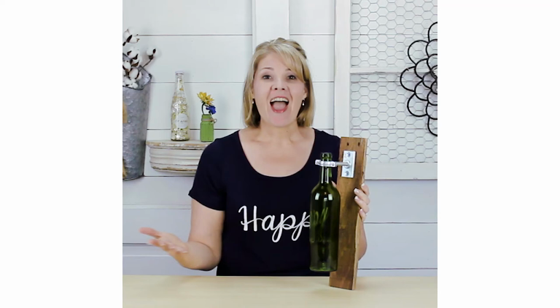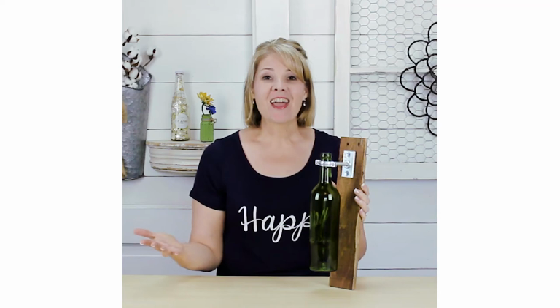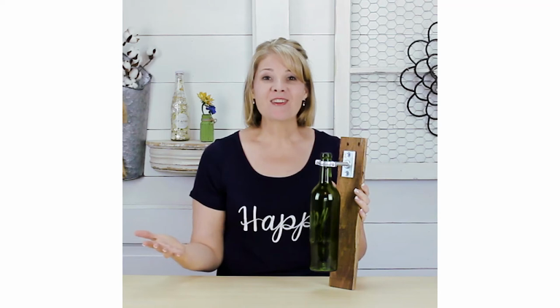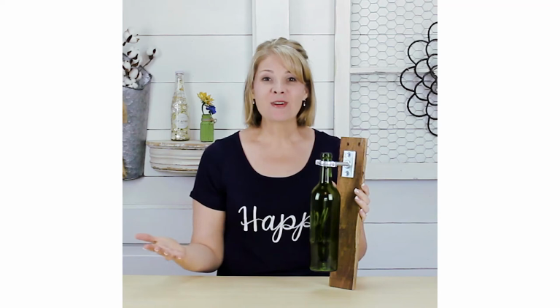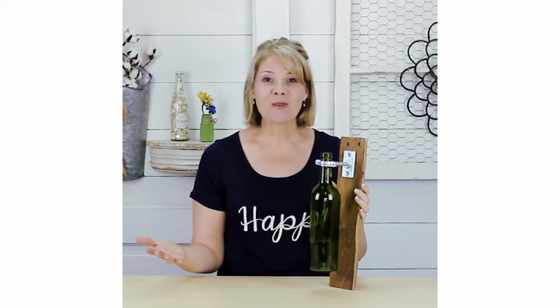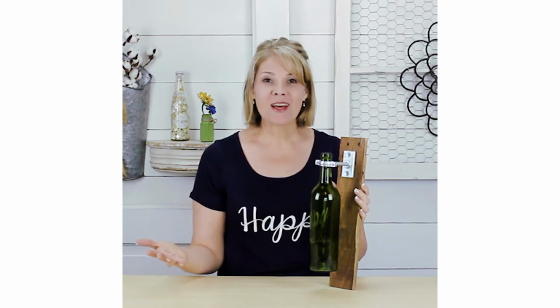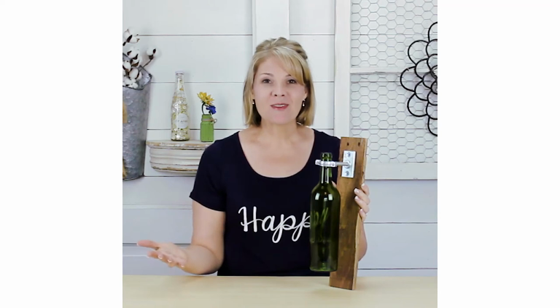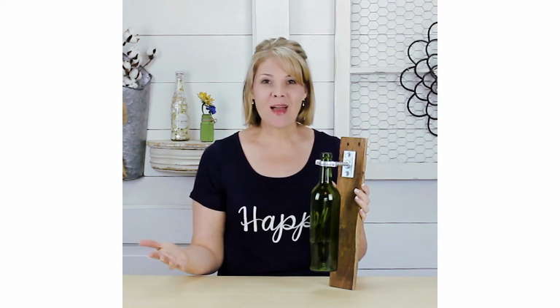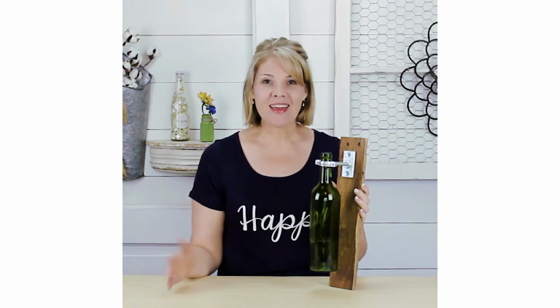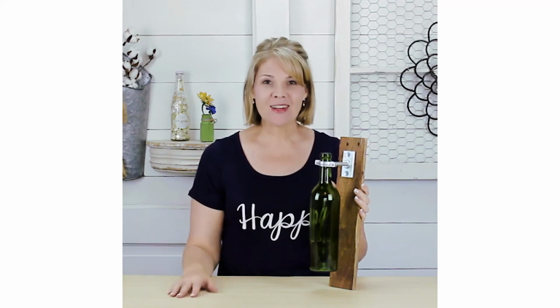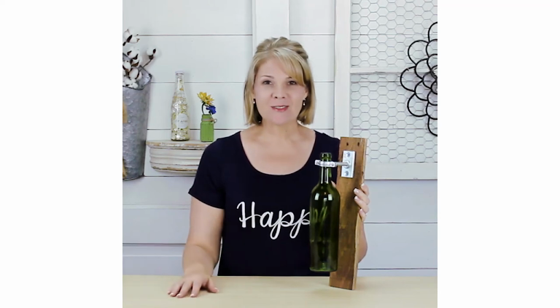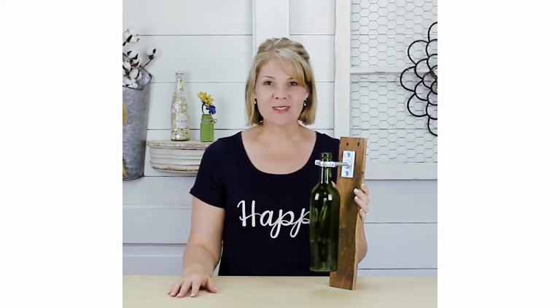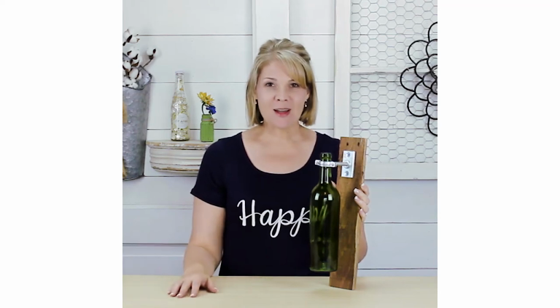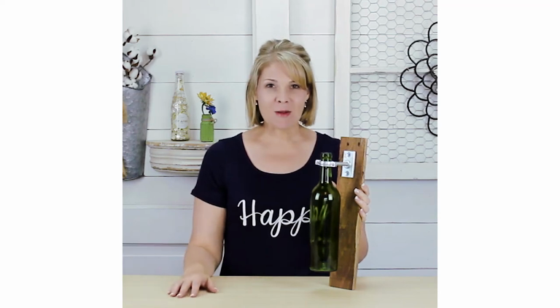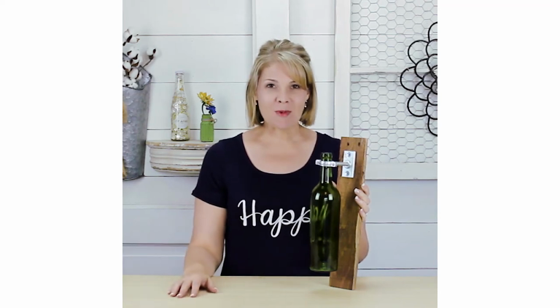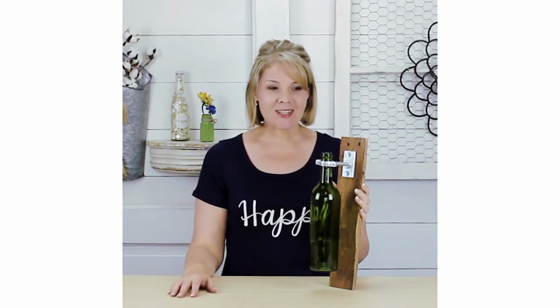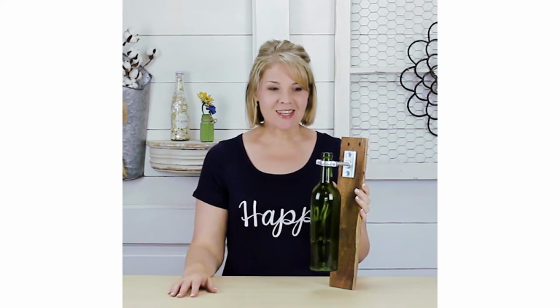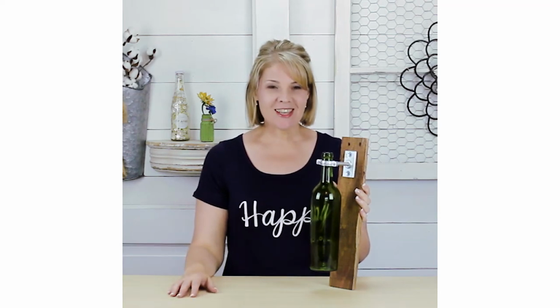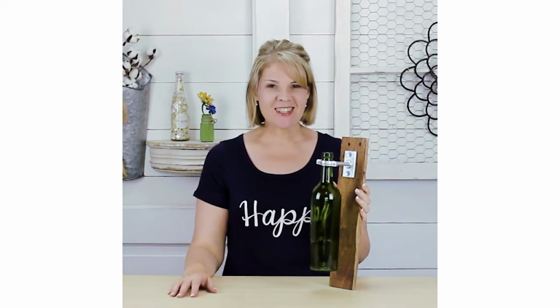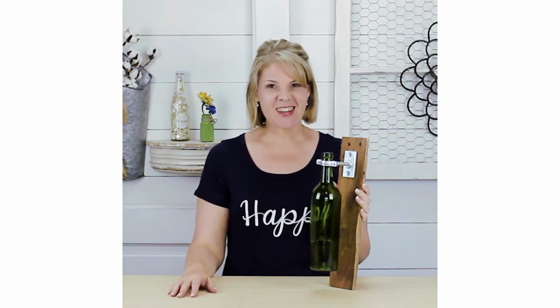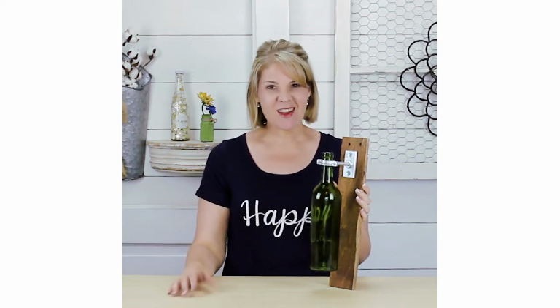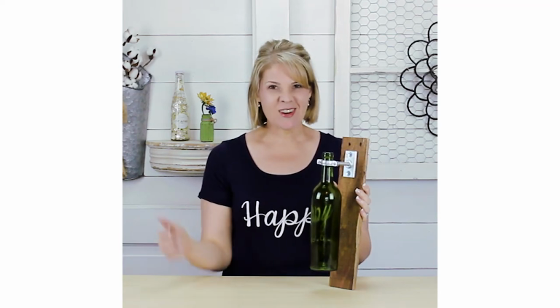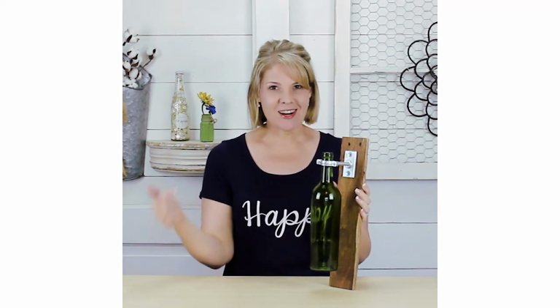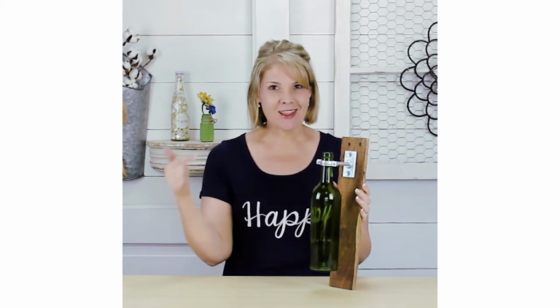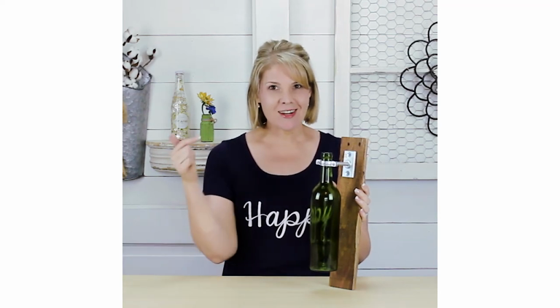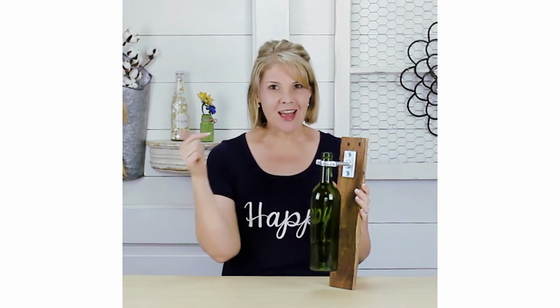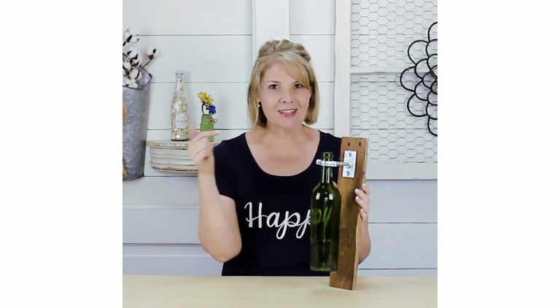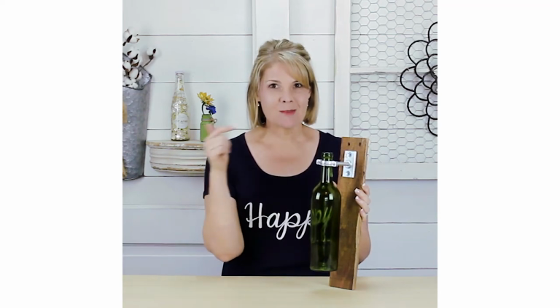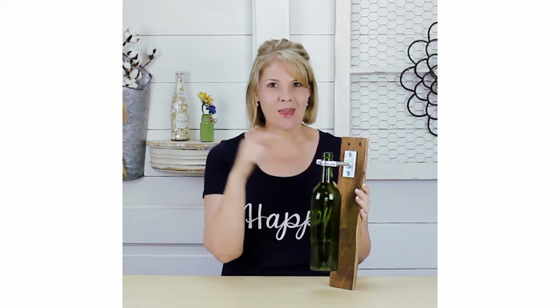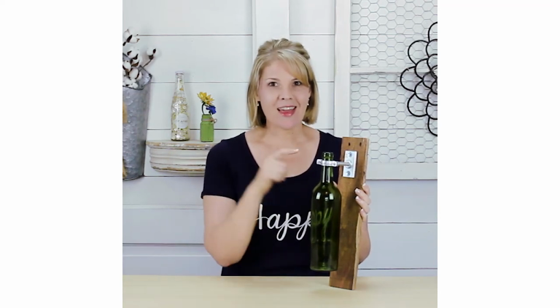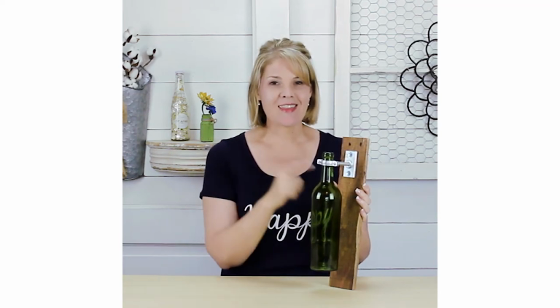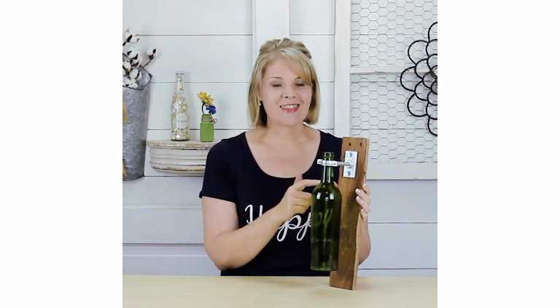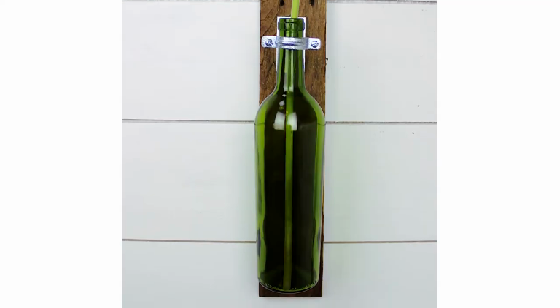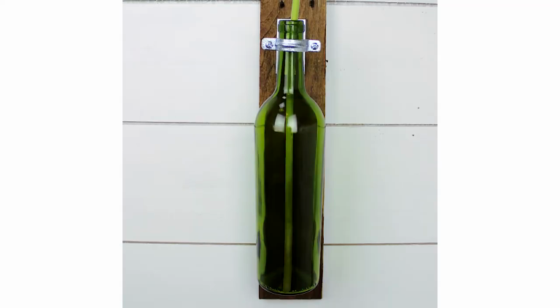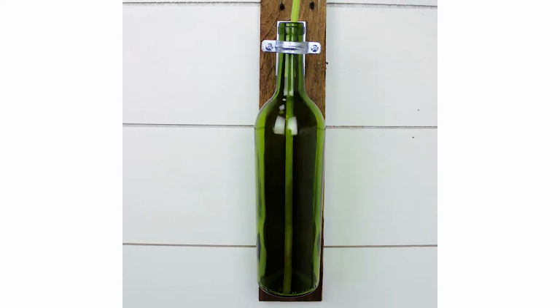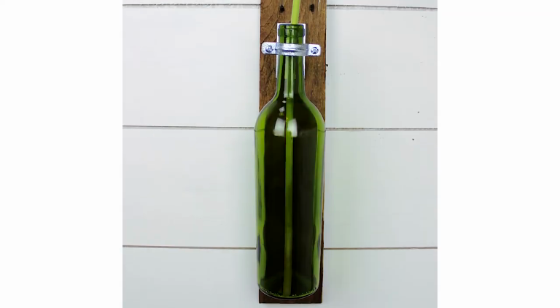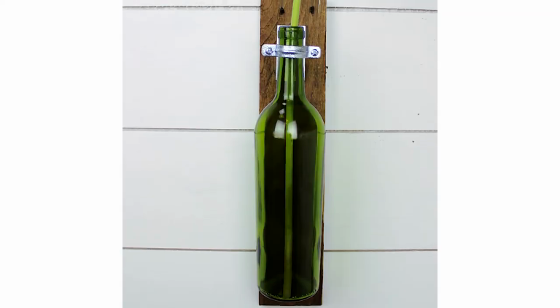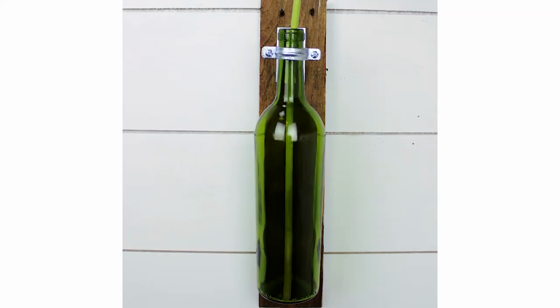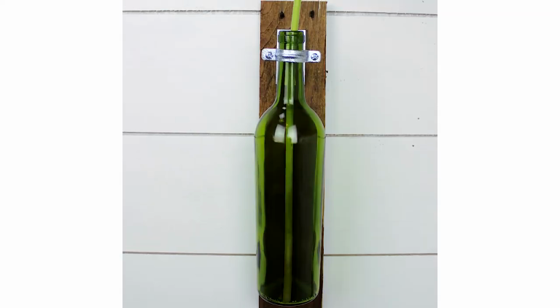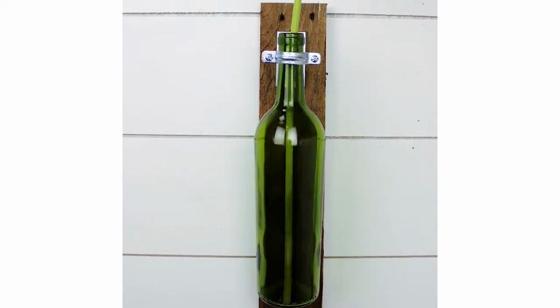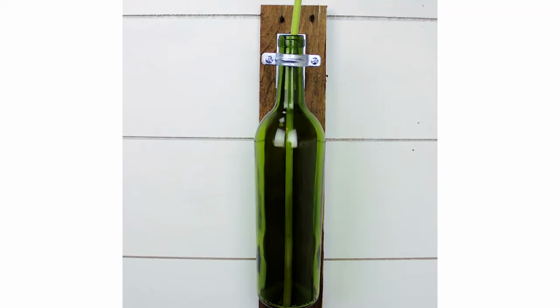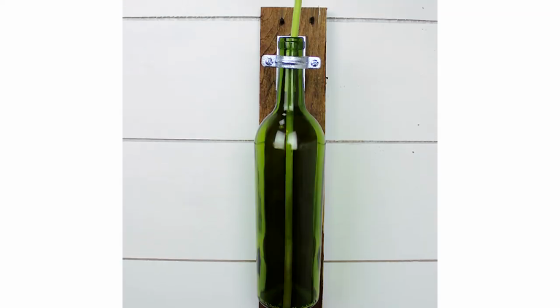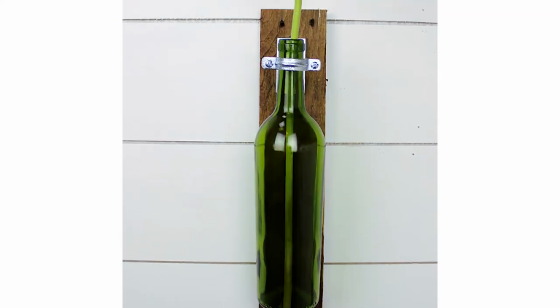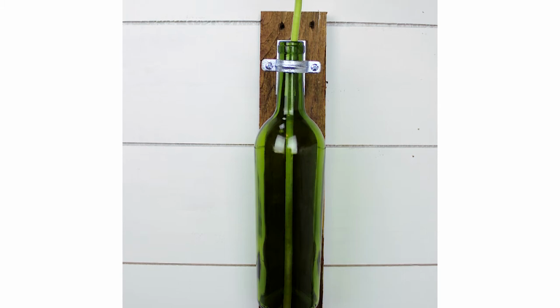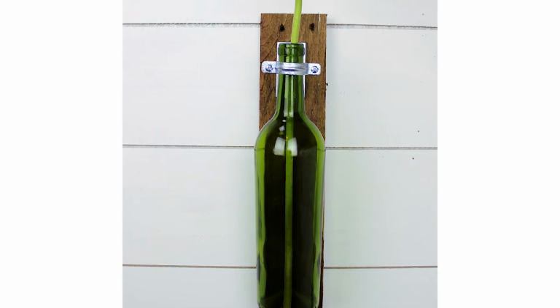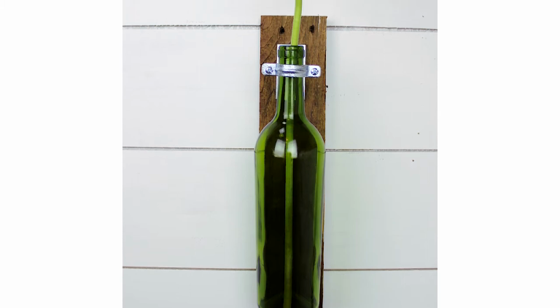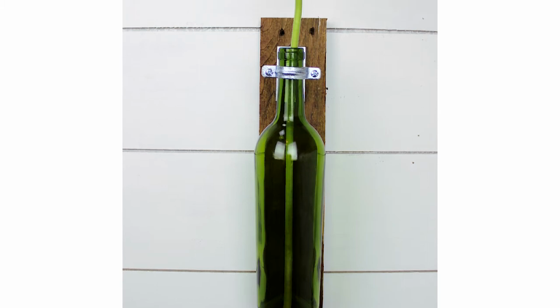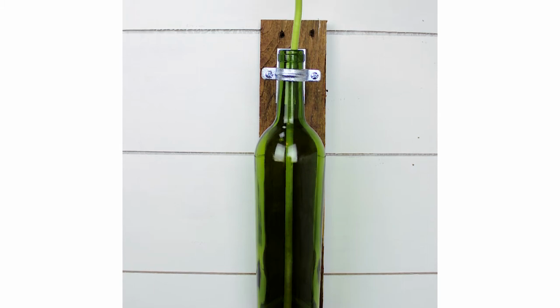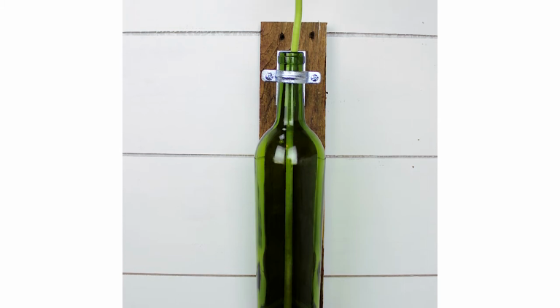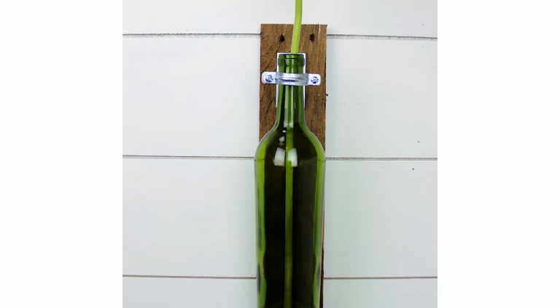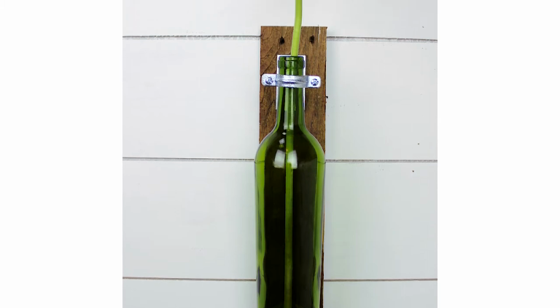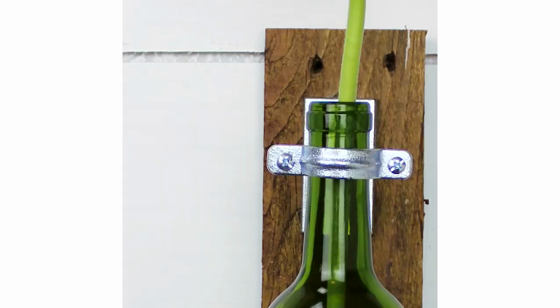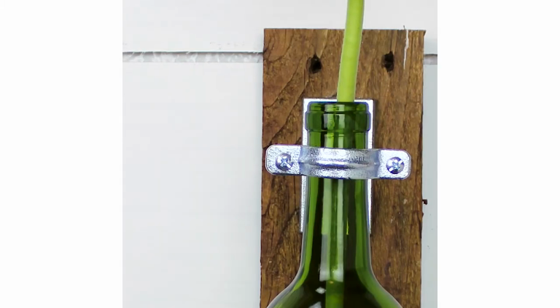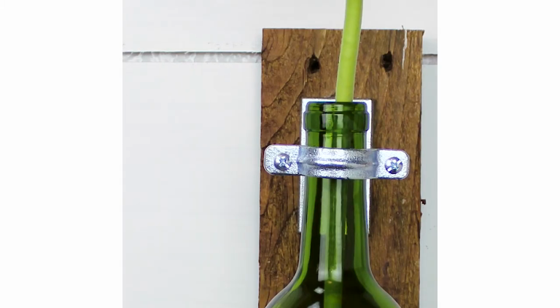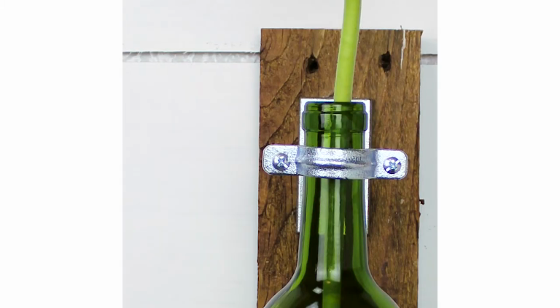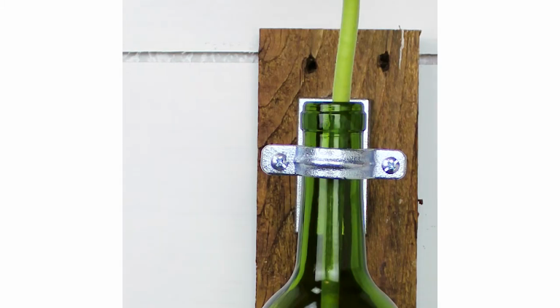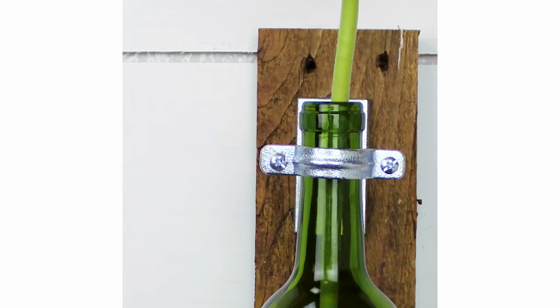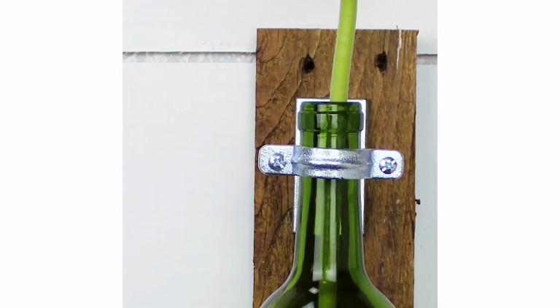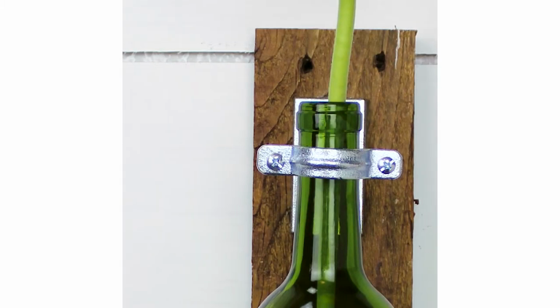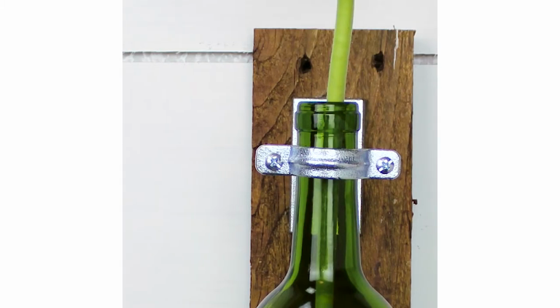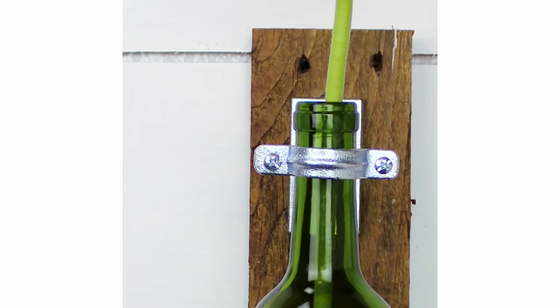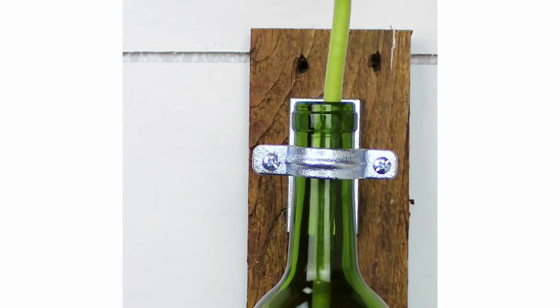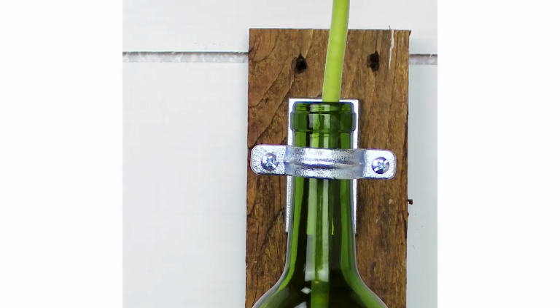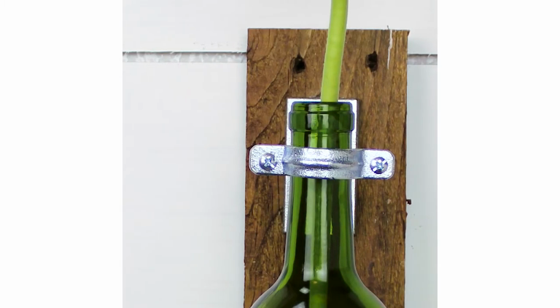Hey everyone! Meg here from DIY Projects, and today we're going to learn how to make this fabulous wall hanger that you can put beautiful springtime flowers in.